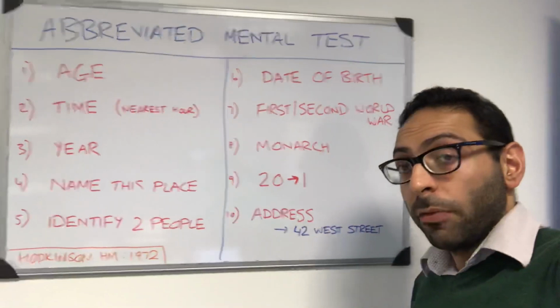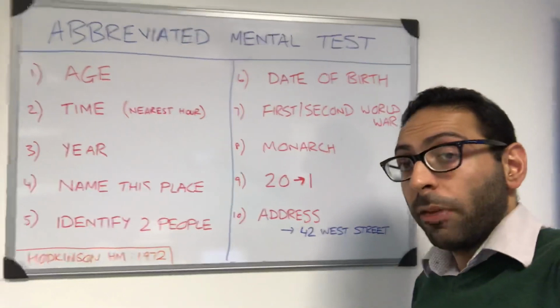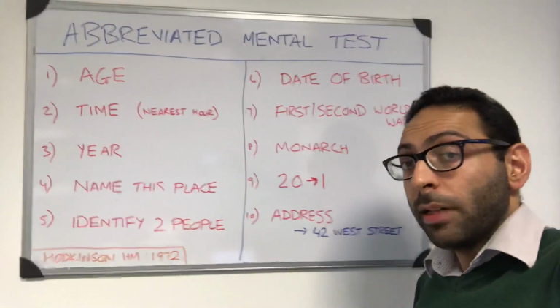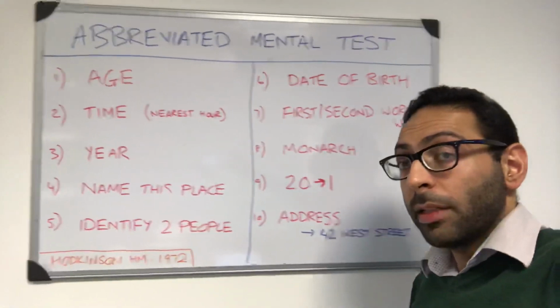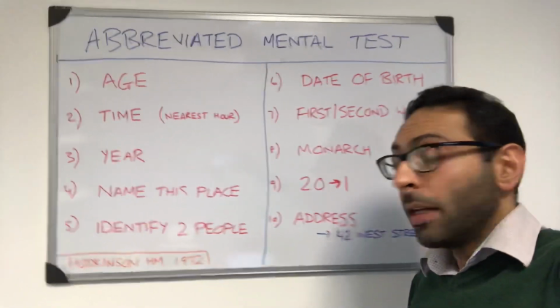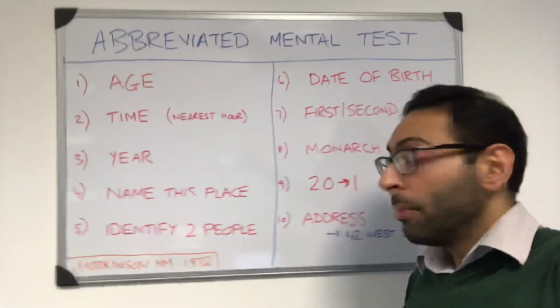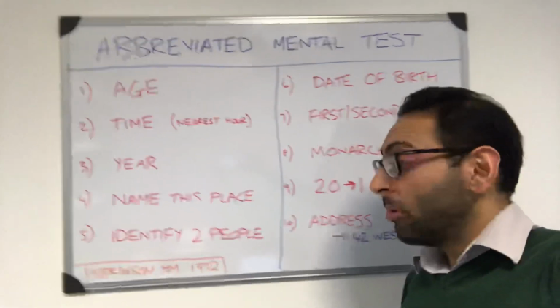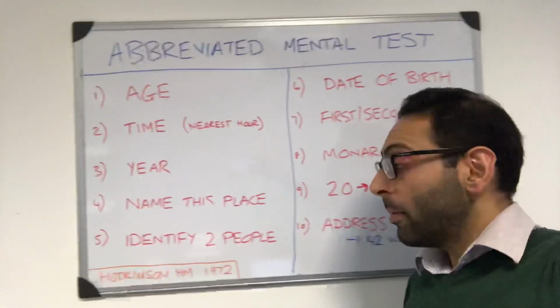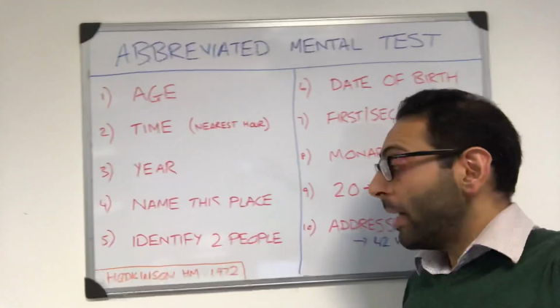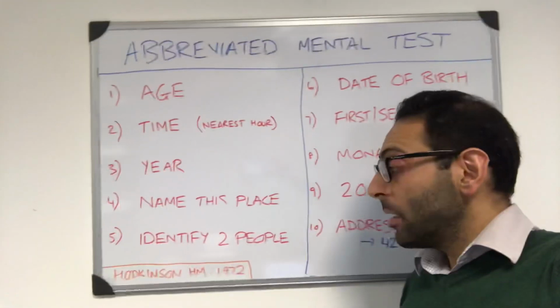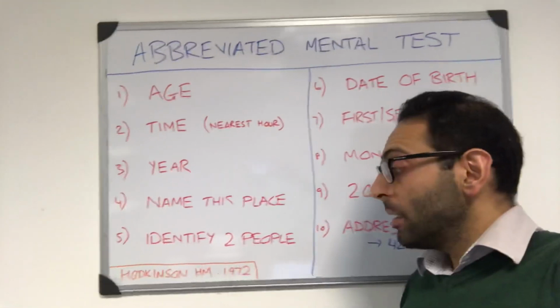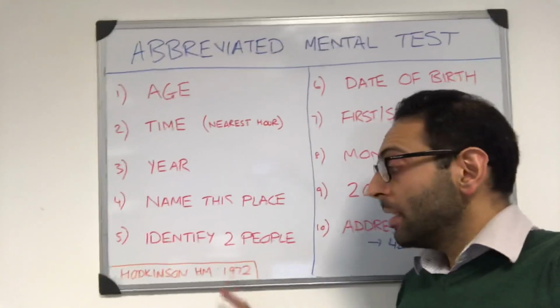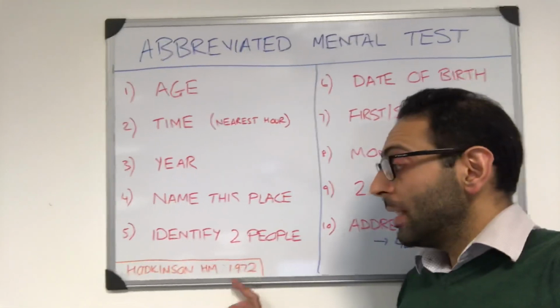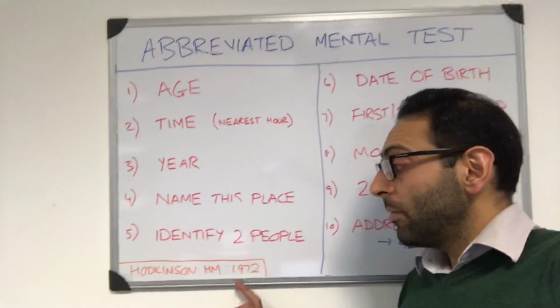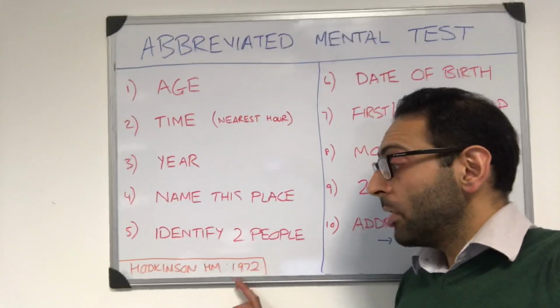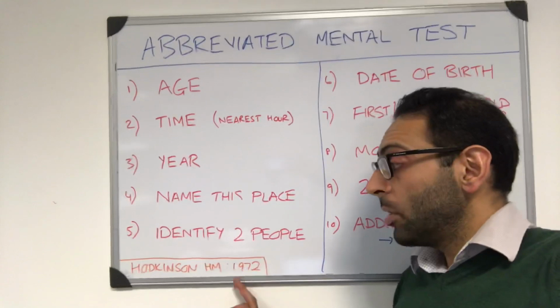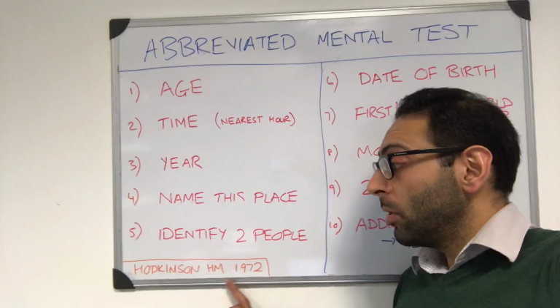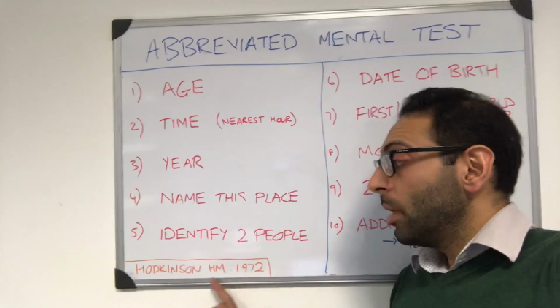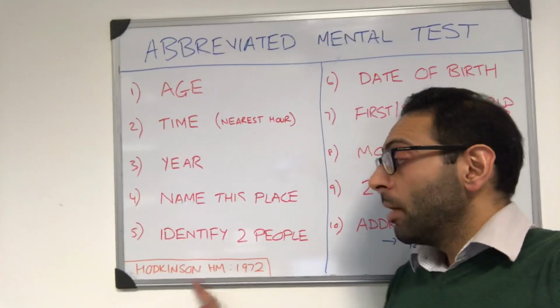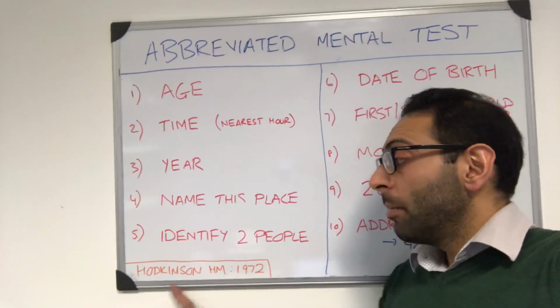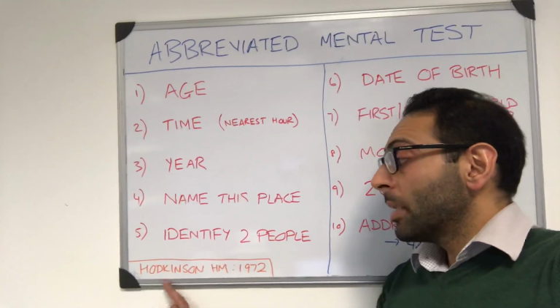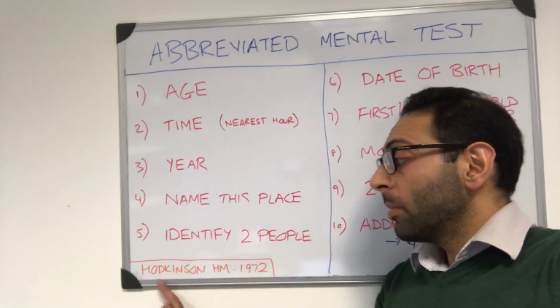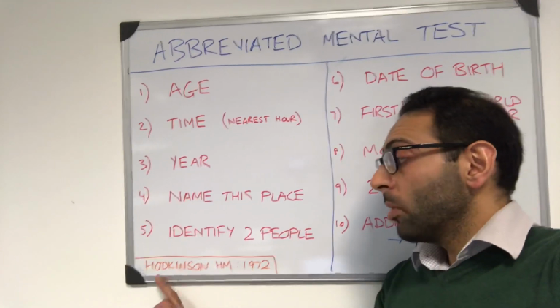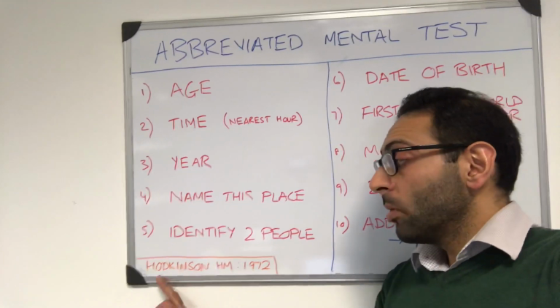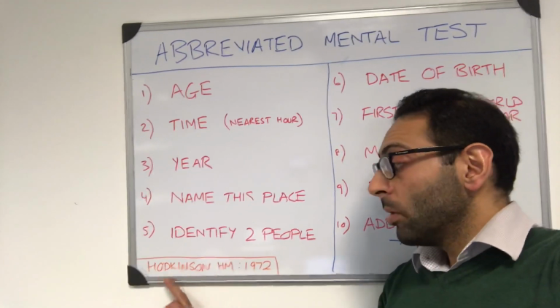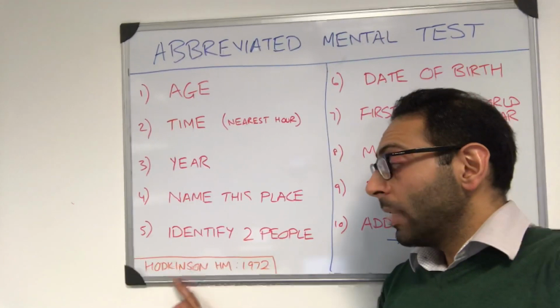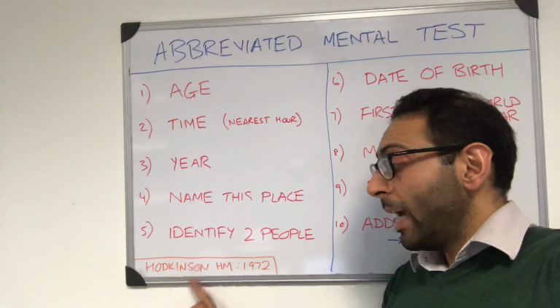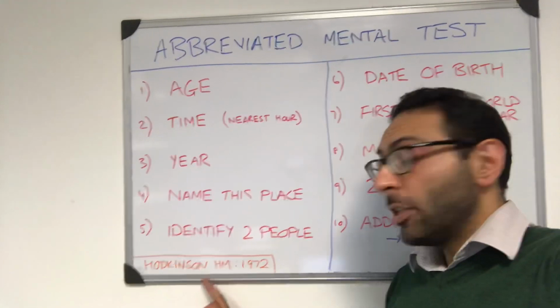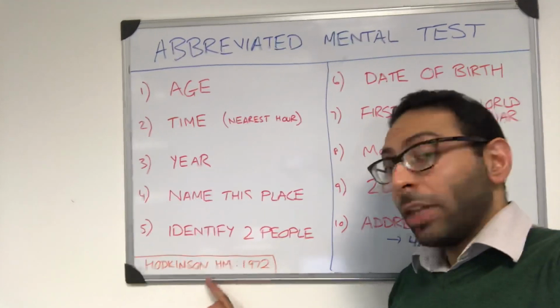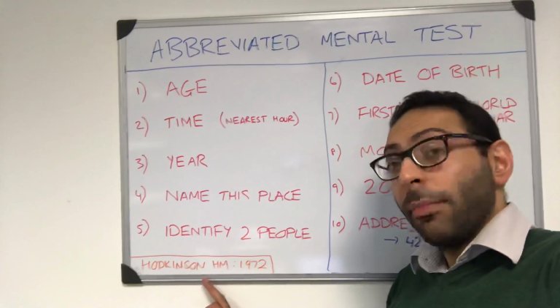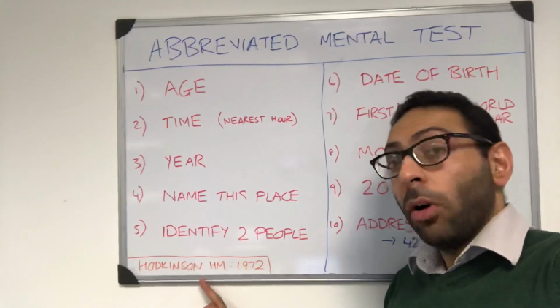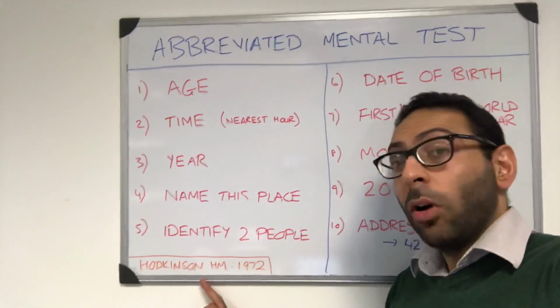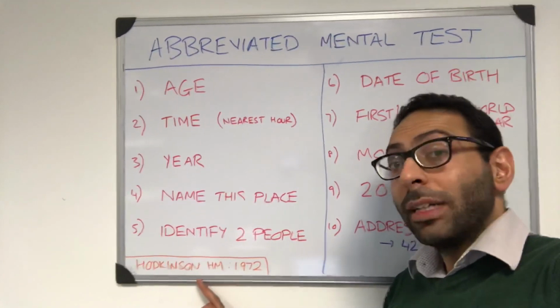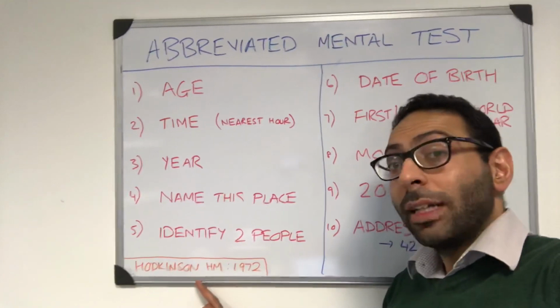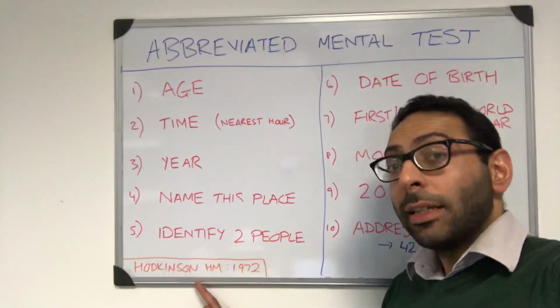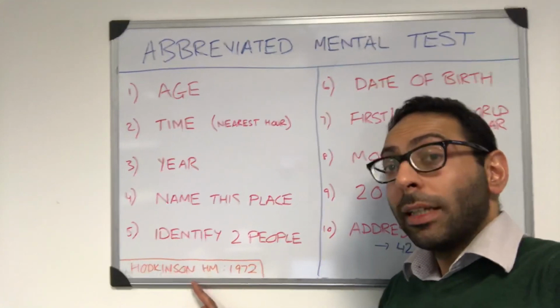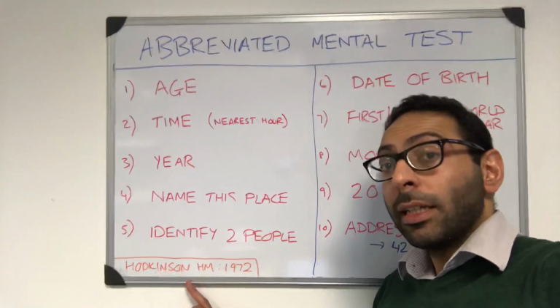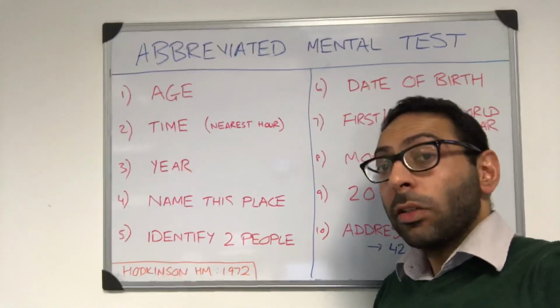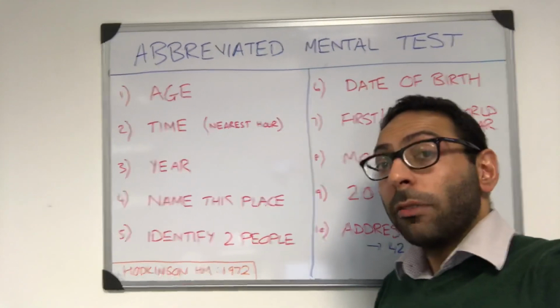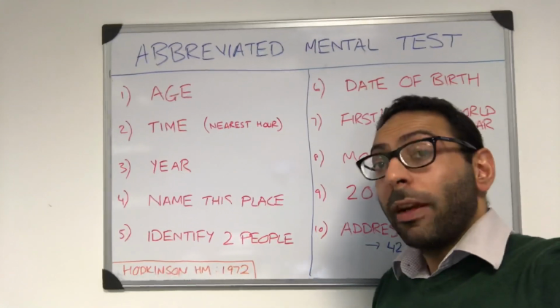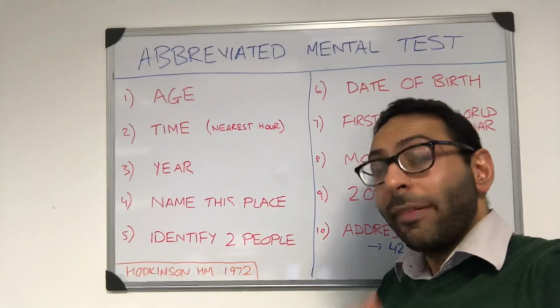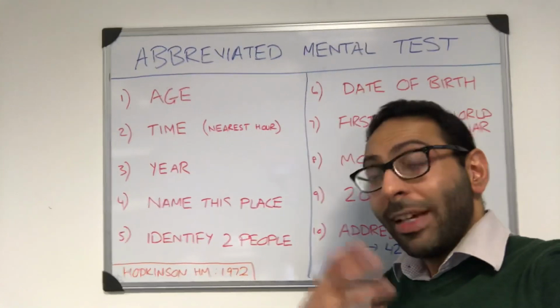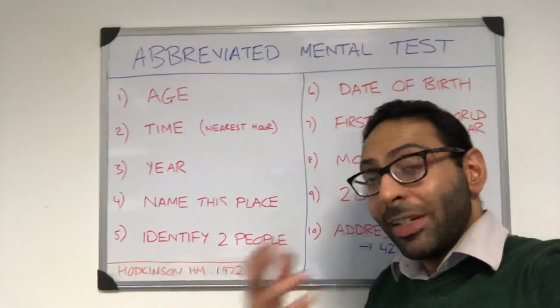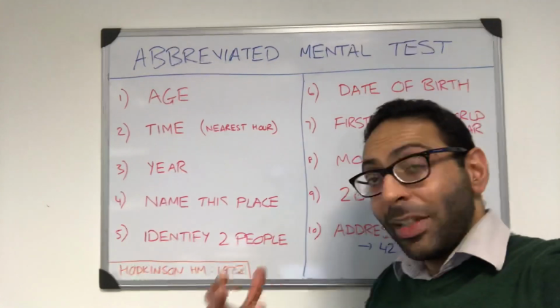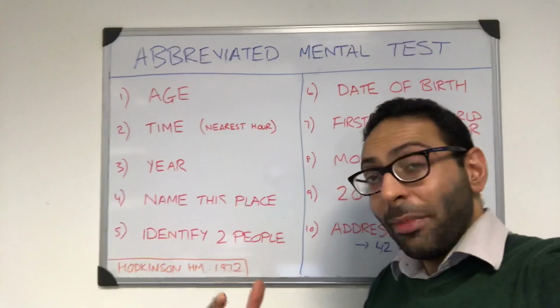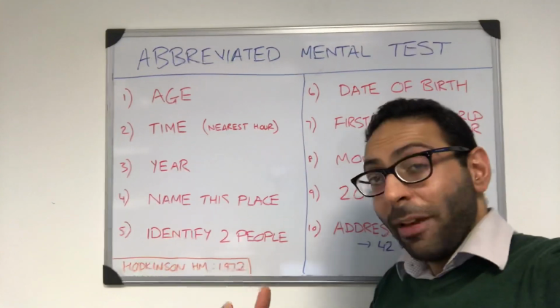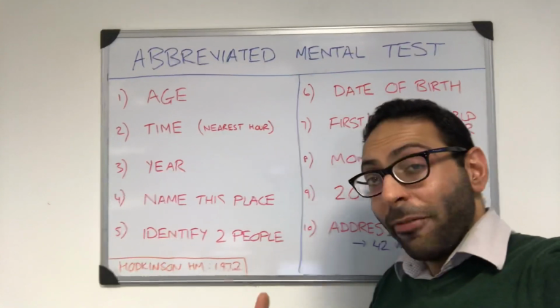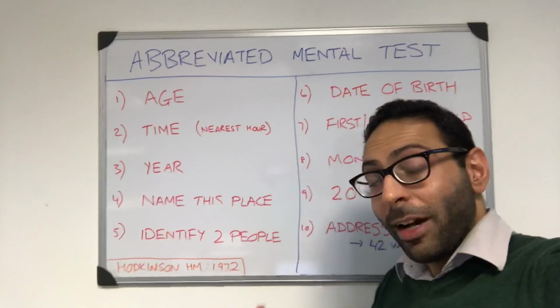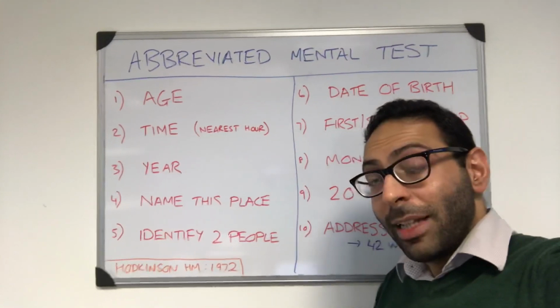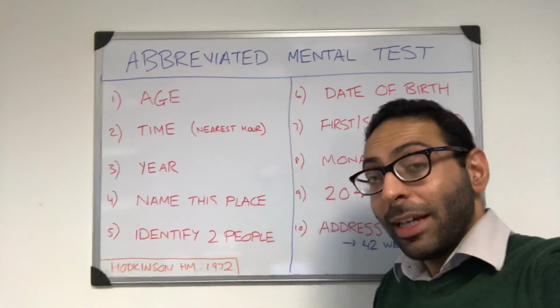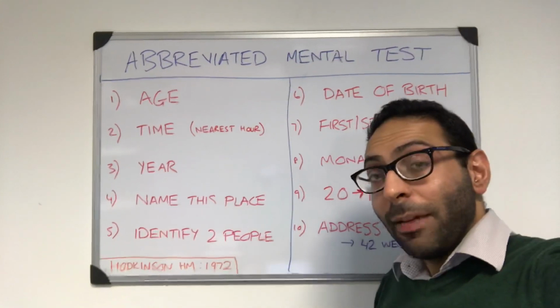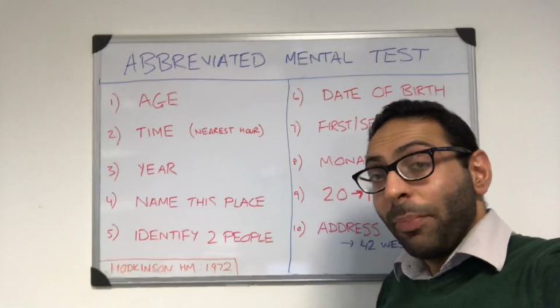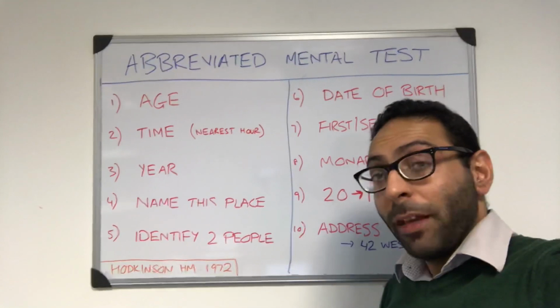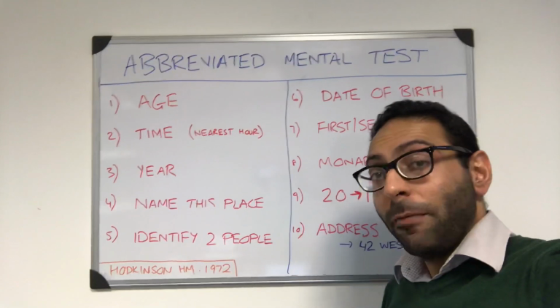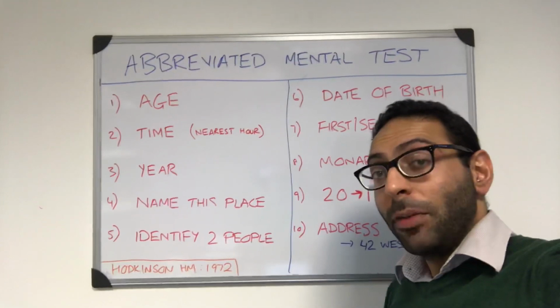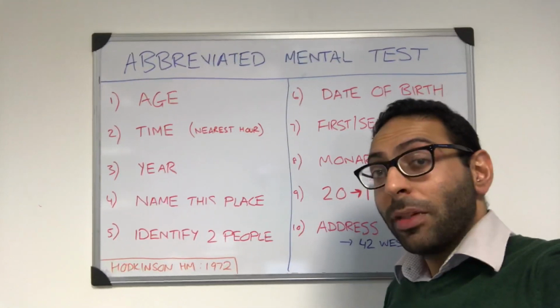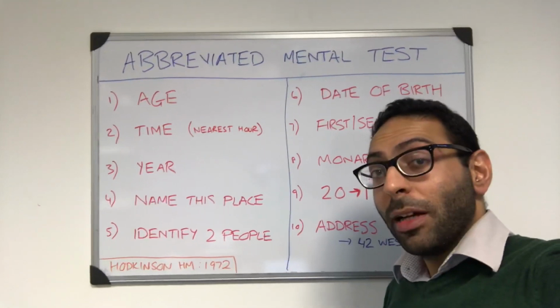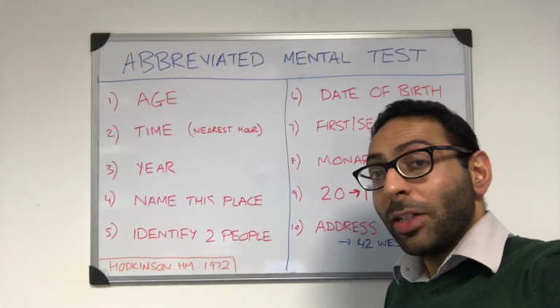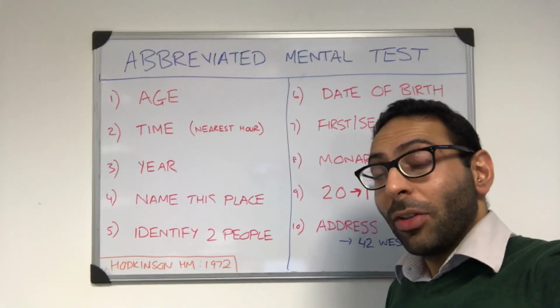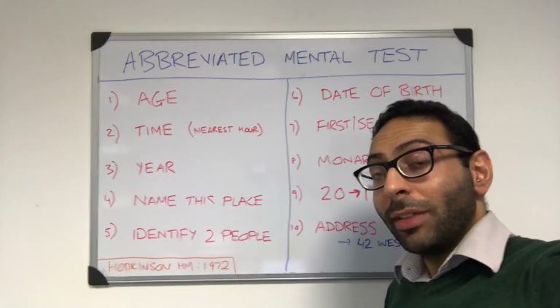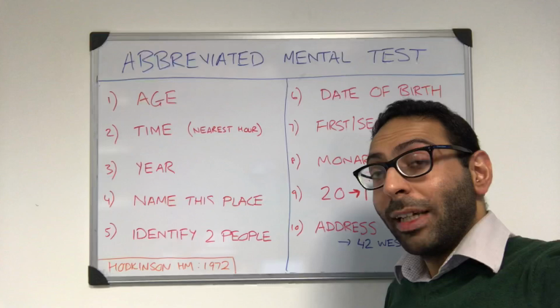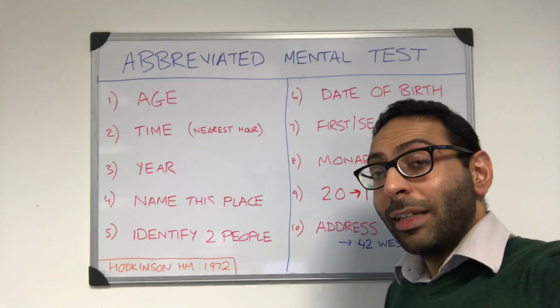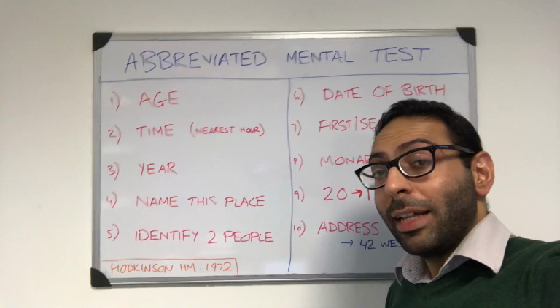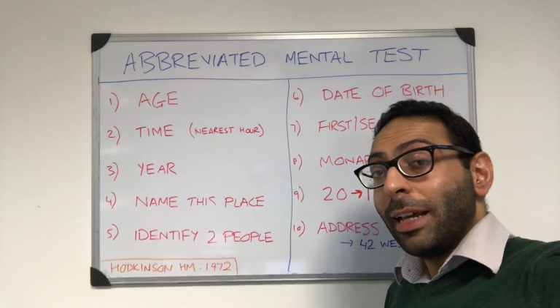This test was first introduced in 1972 by H.M. Hodkinson. There are lots of variations that you may find if you search for it on the internet.